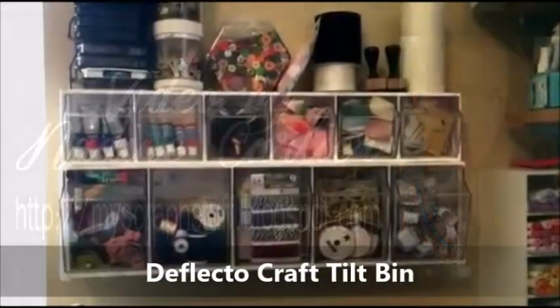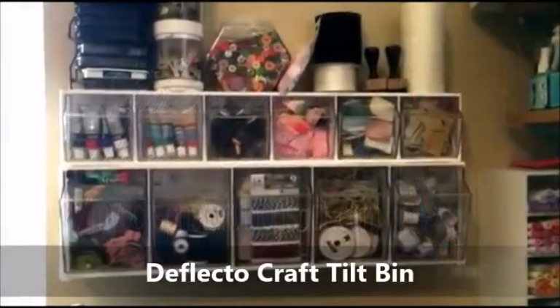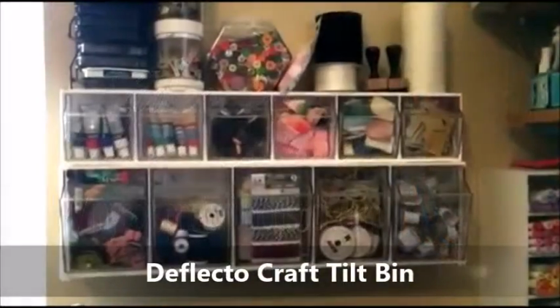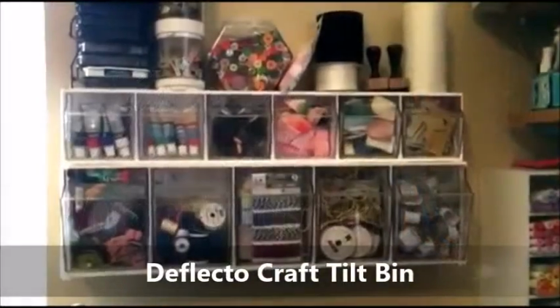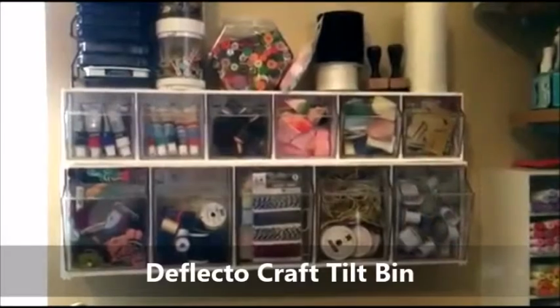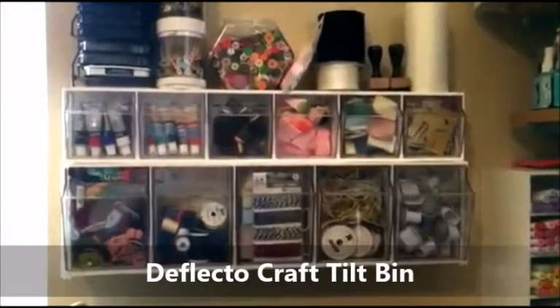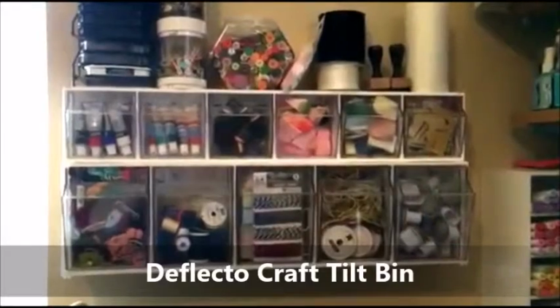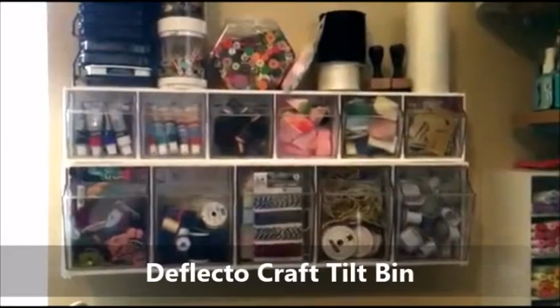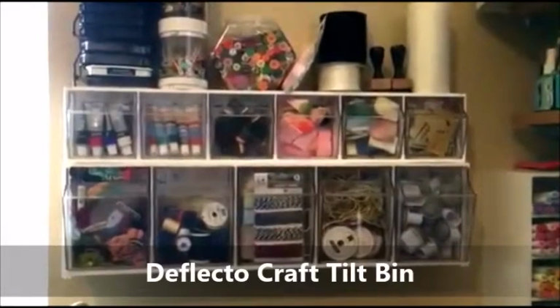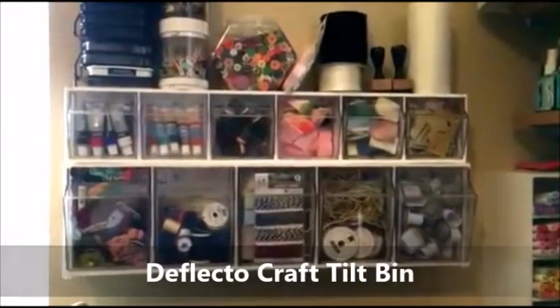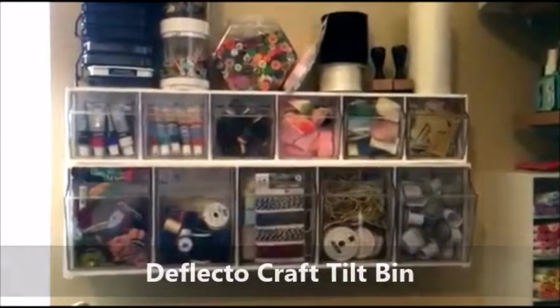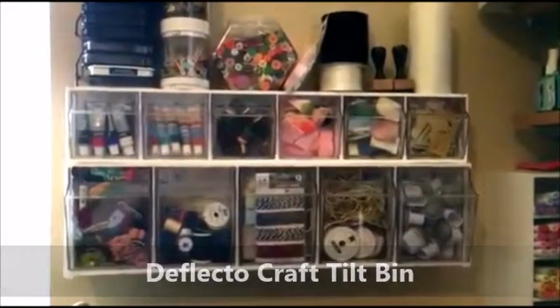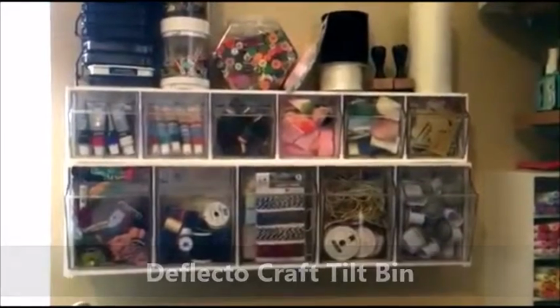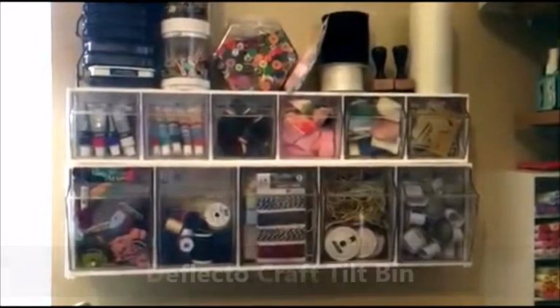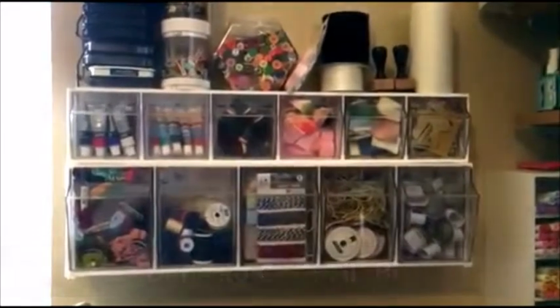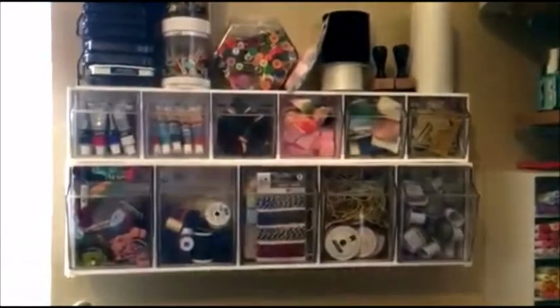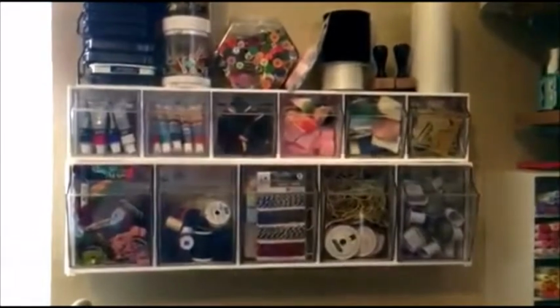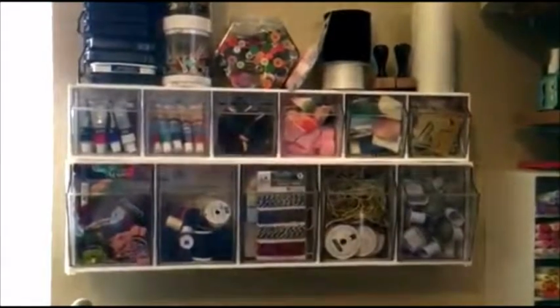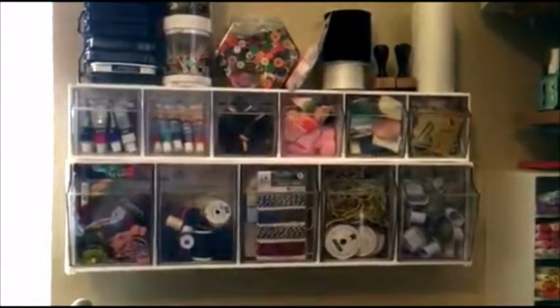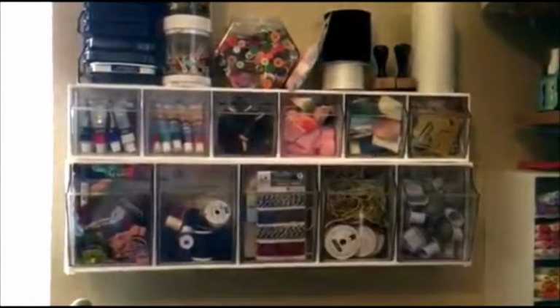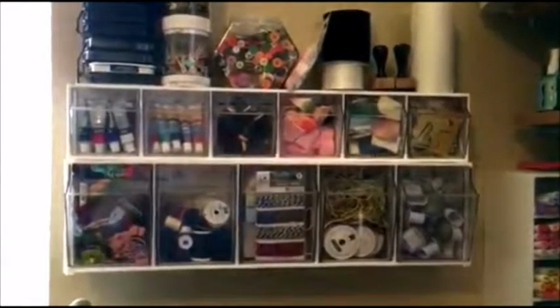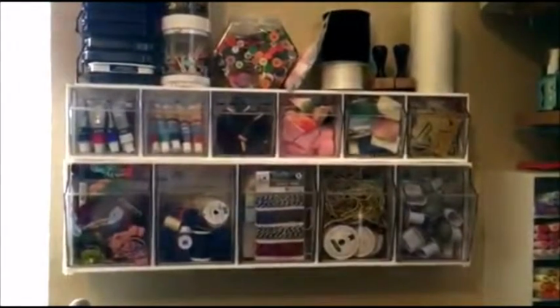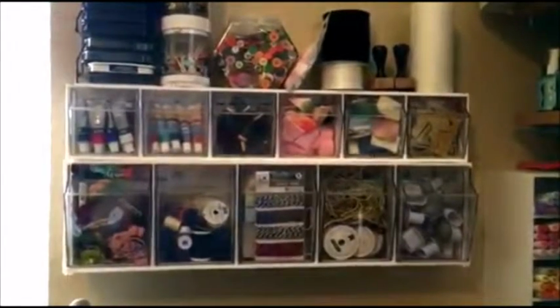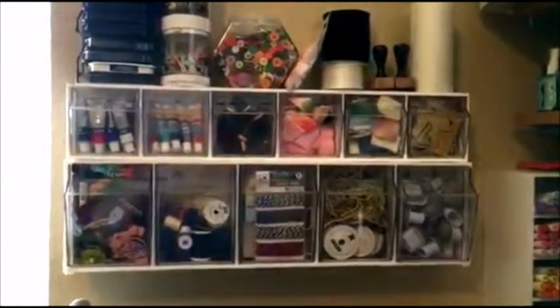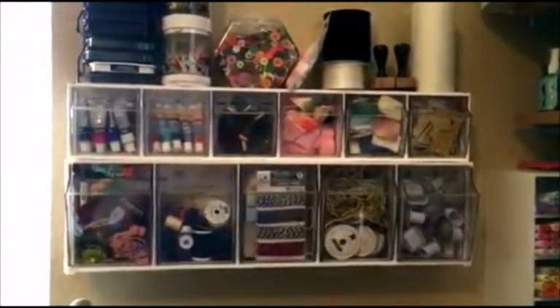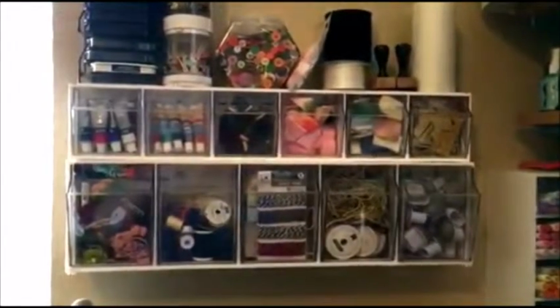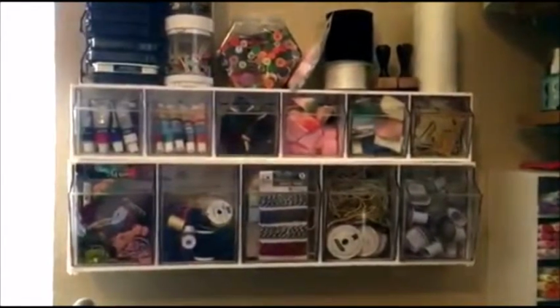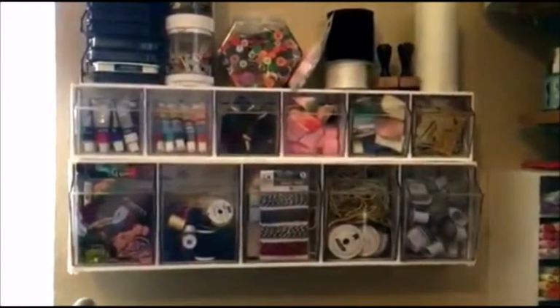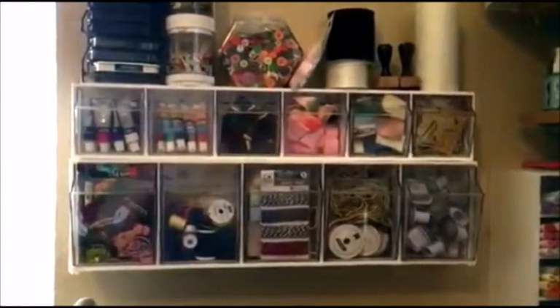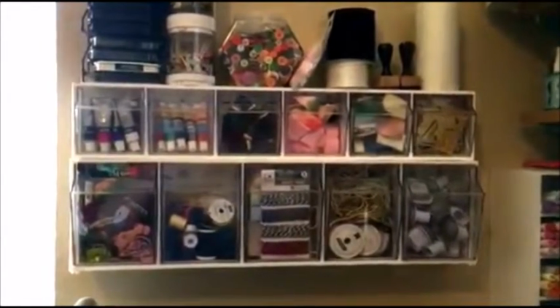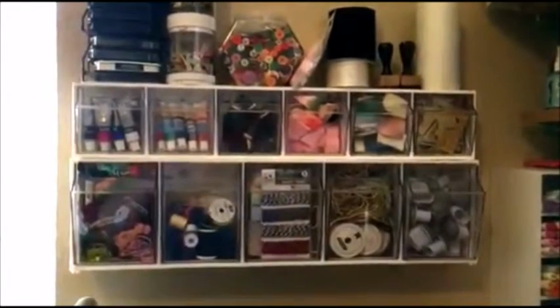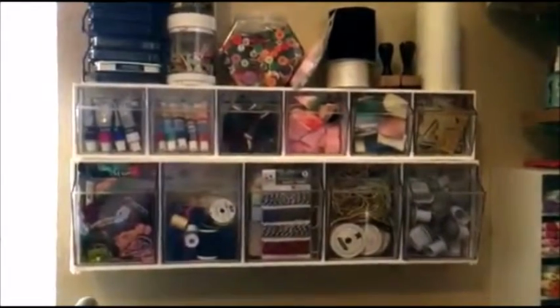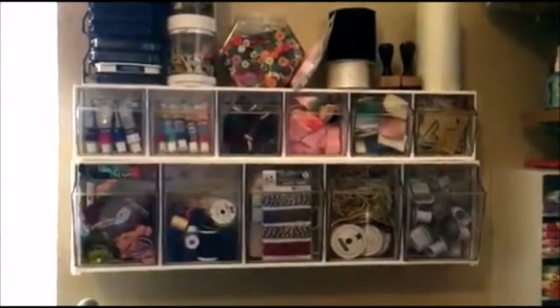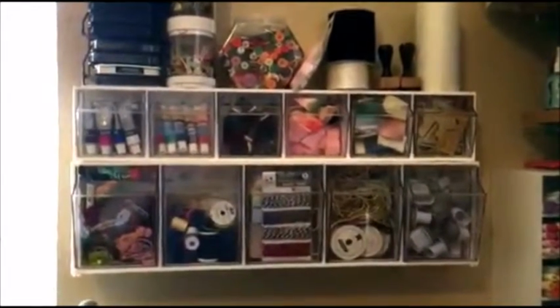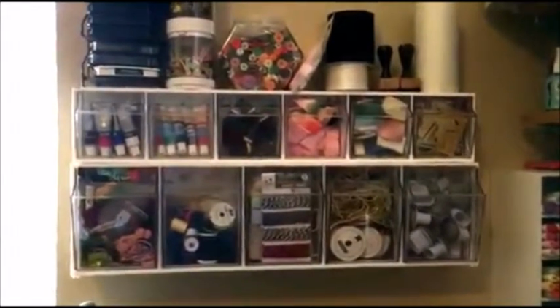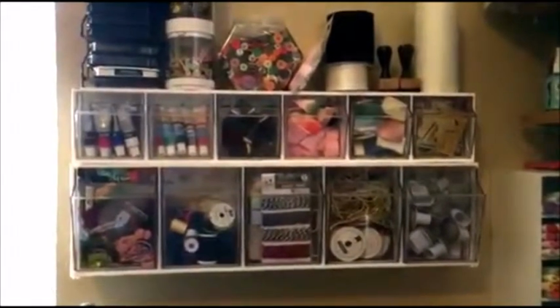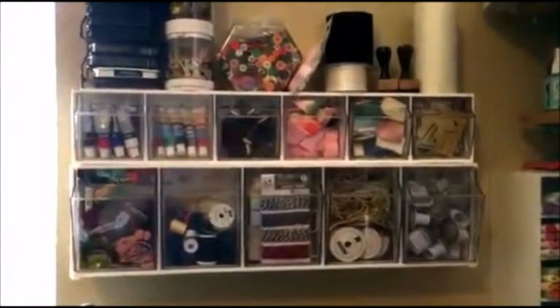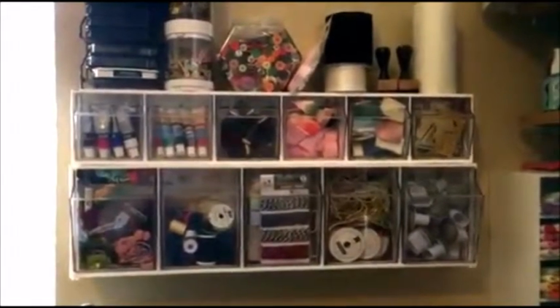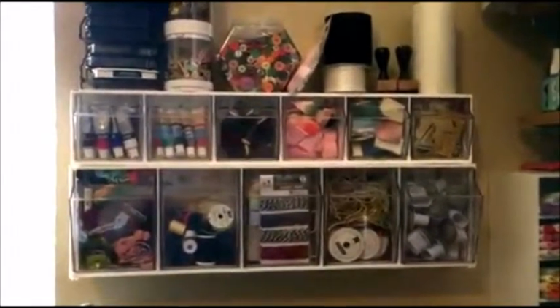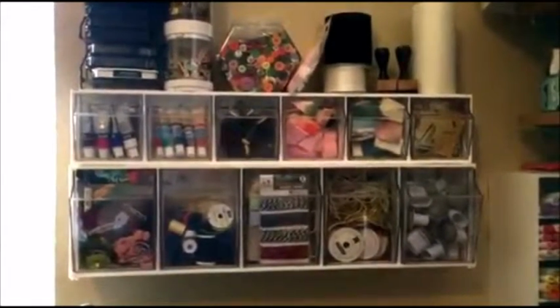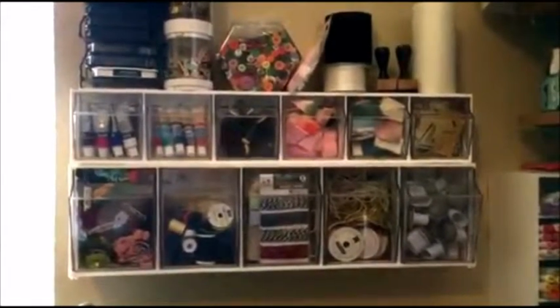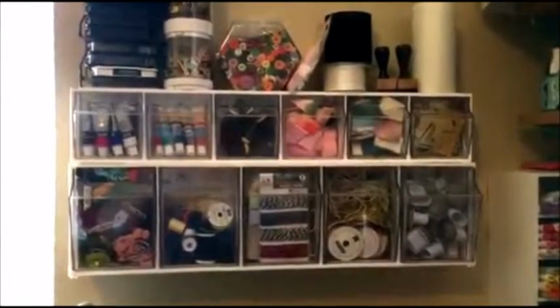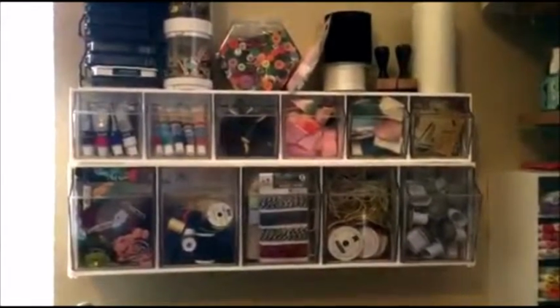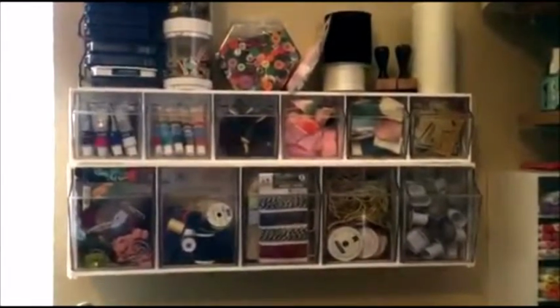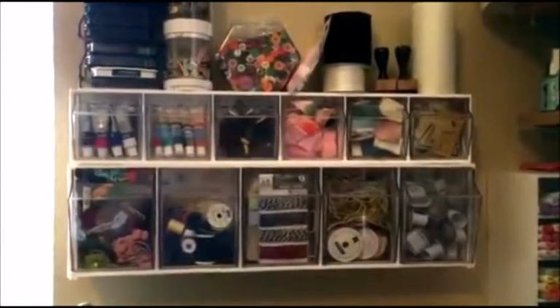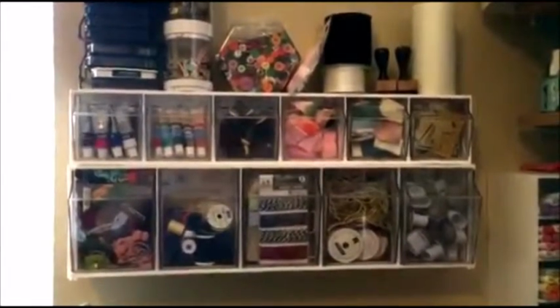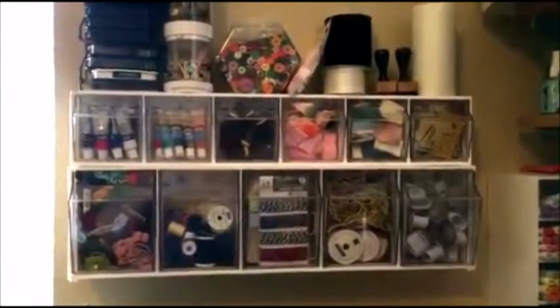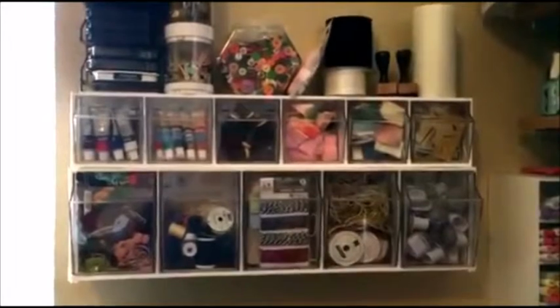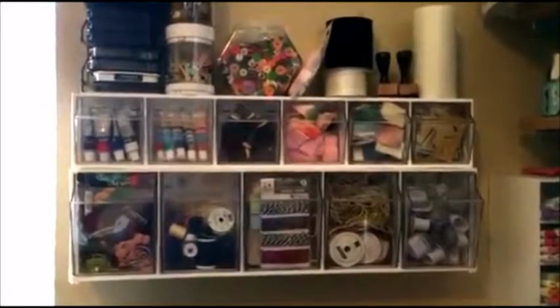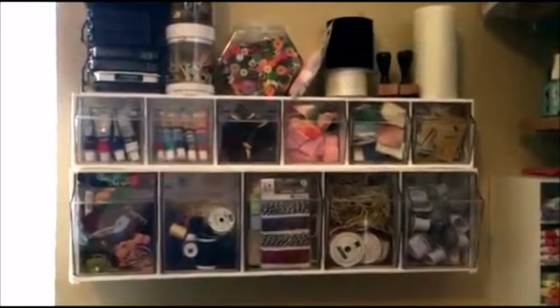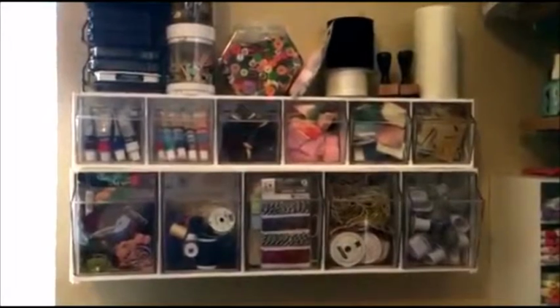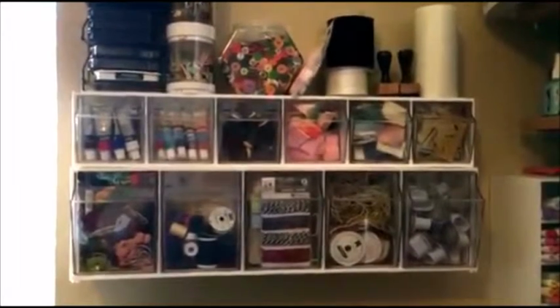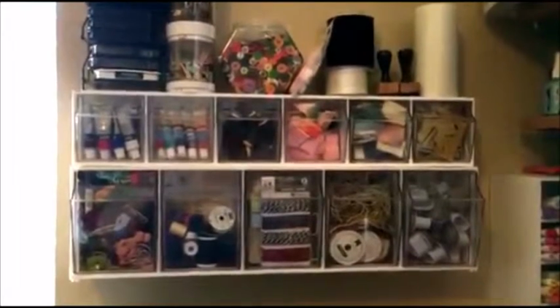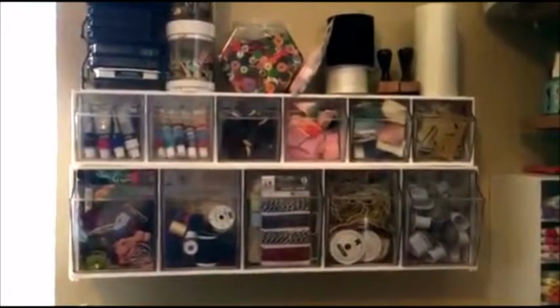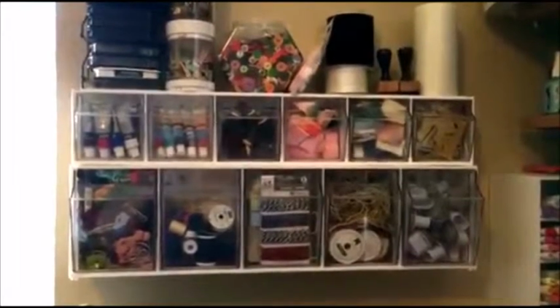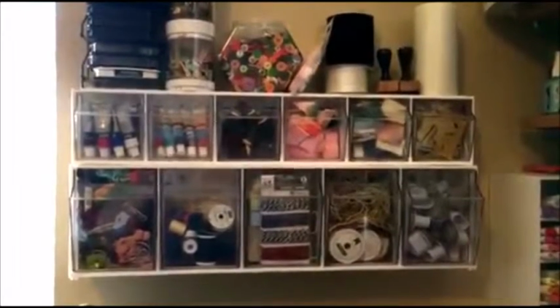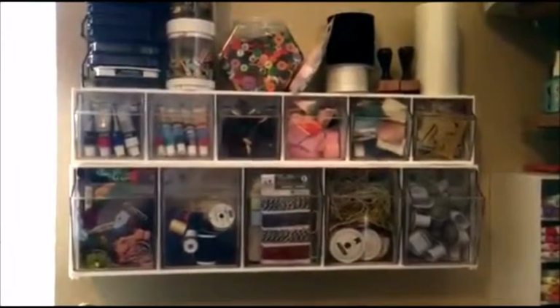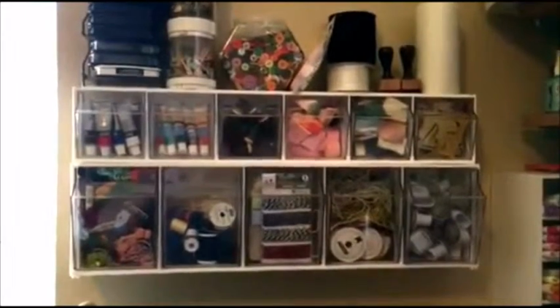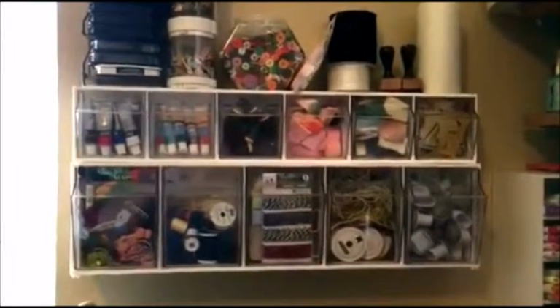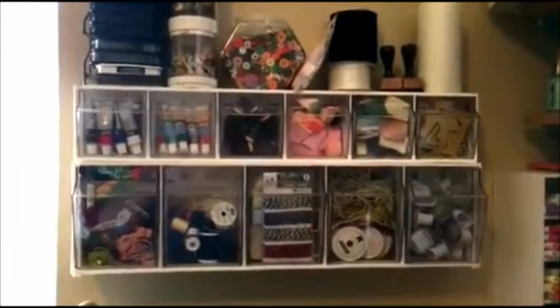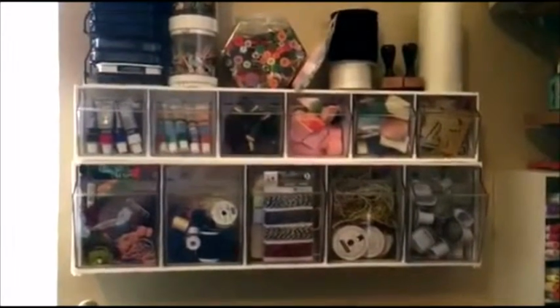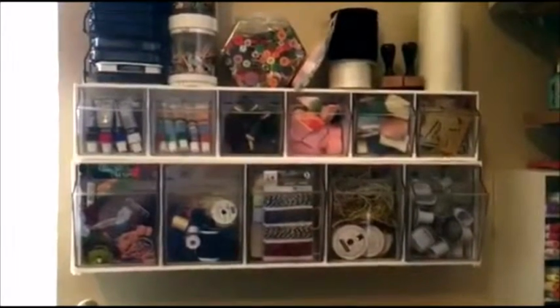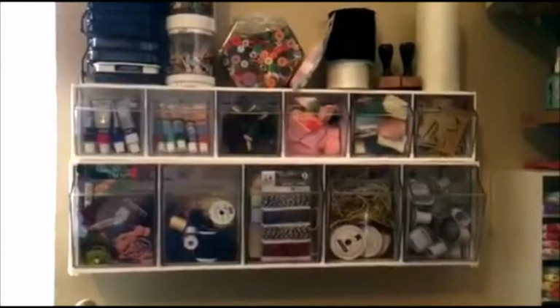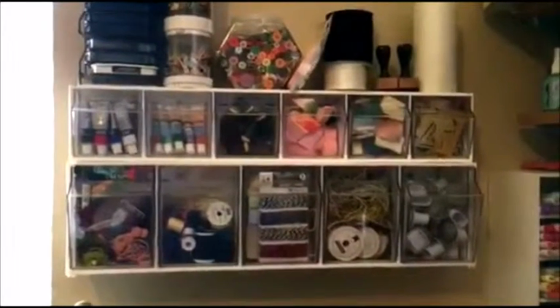Hello, Nadine here, and today I want to share with you these really cool tilt craft bins that I got from Deflecto Crafts.